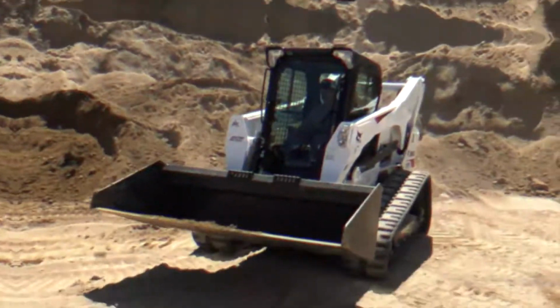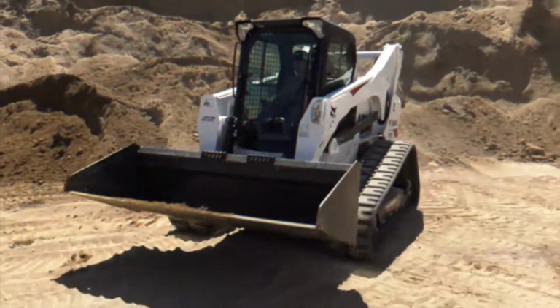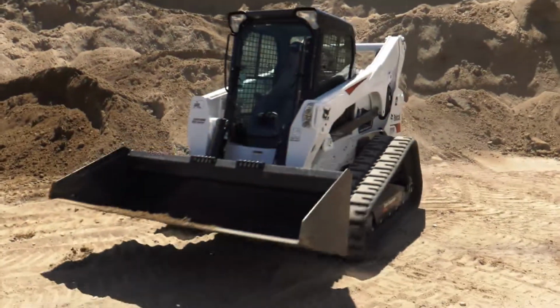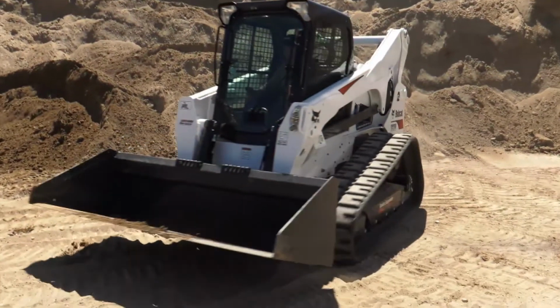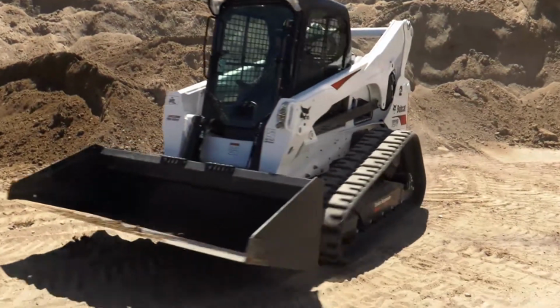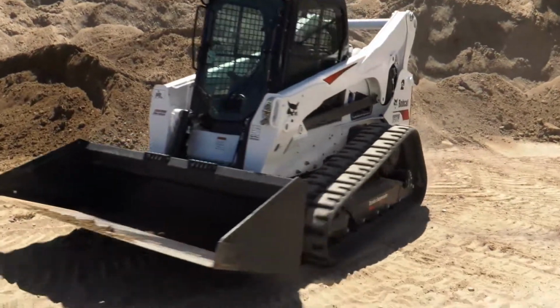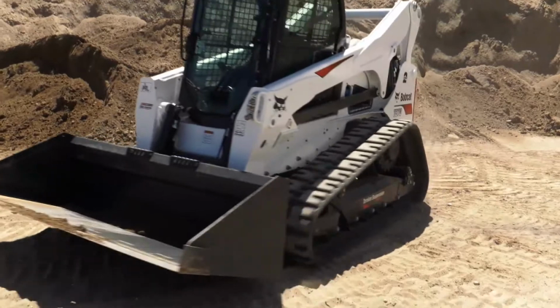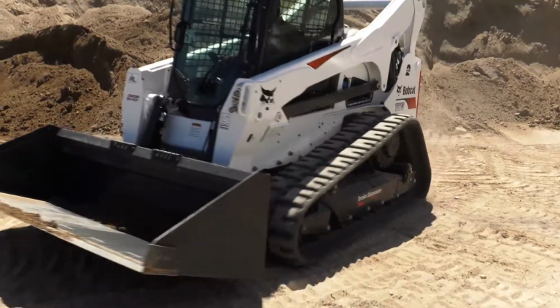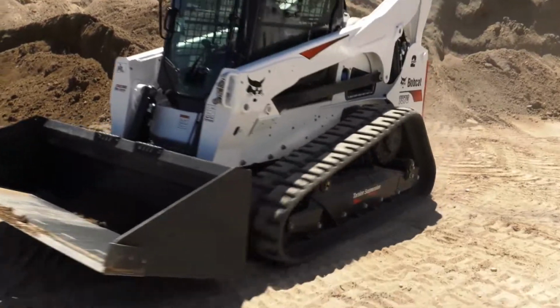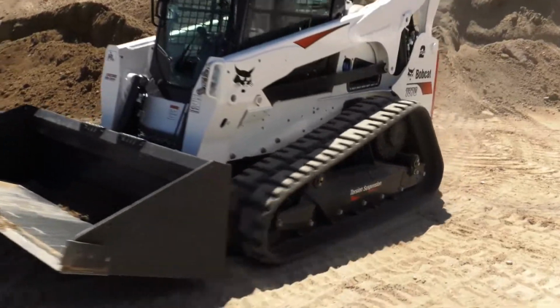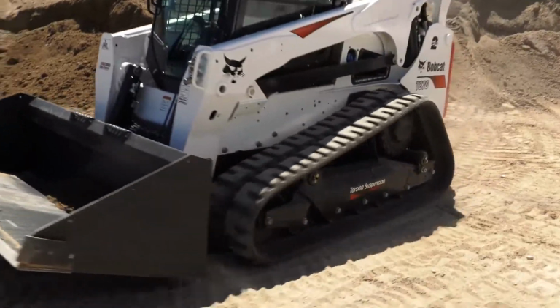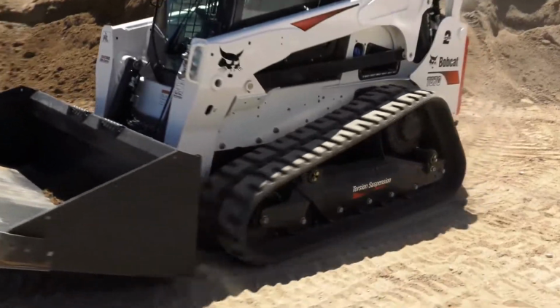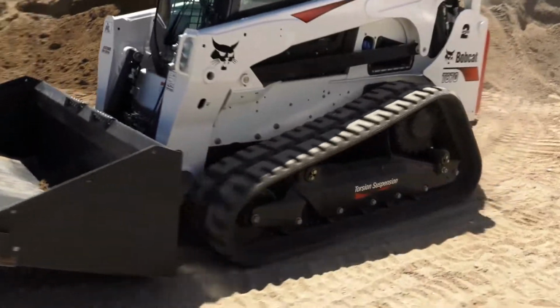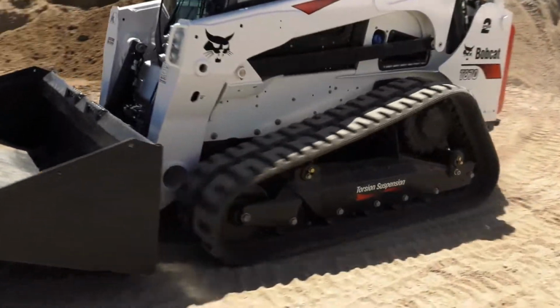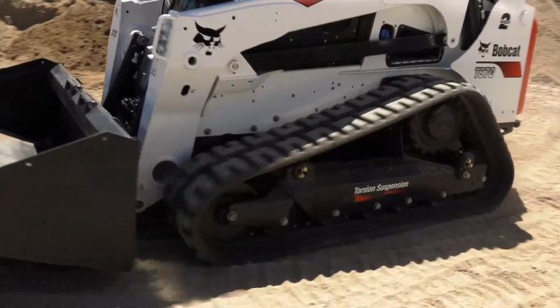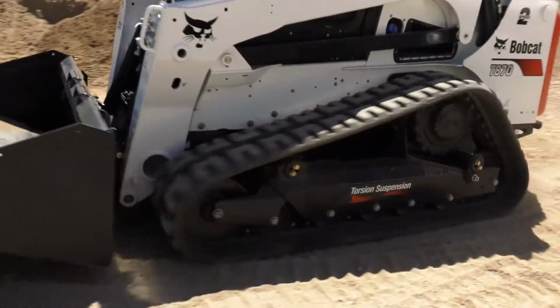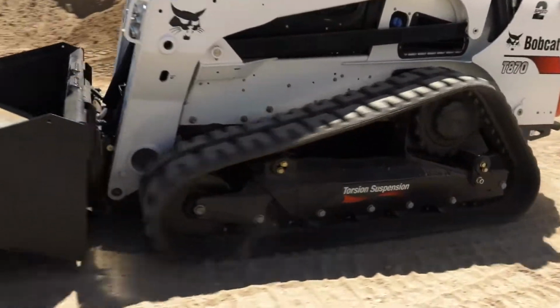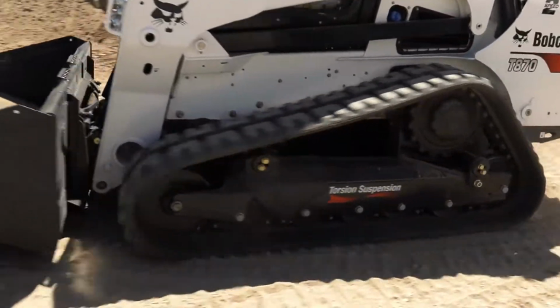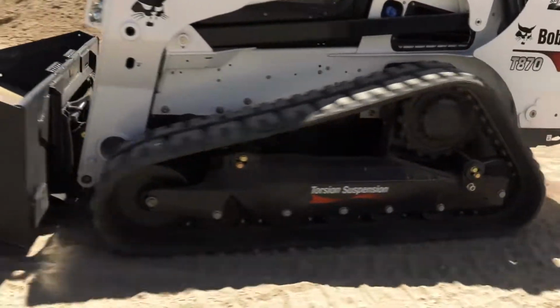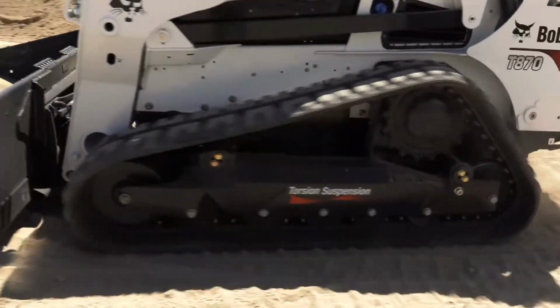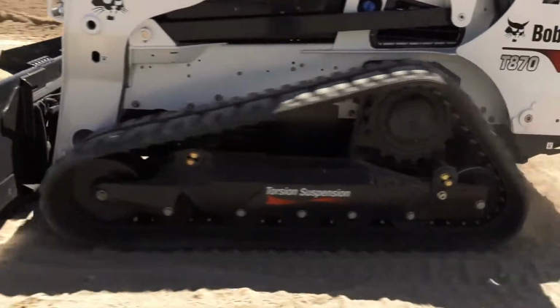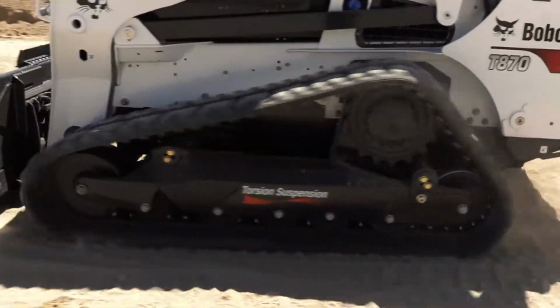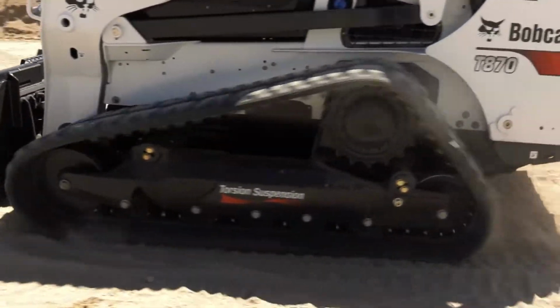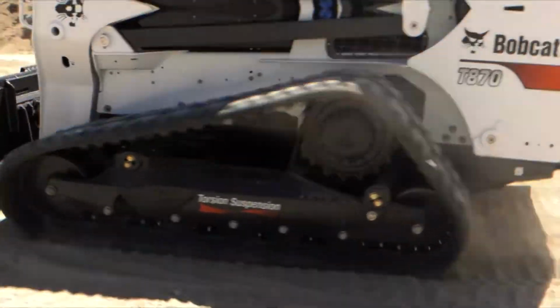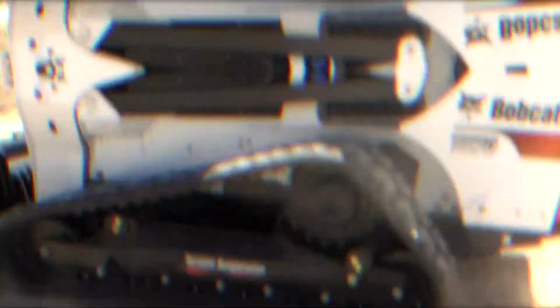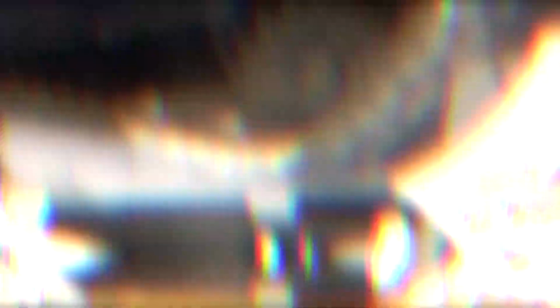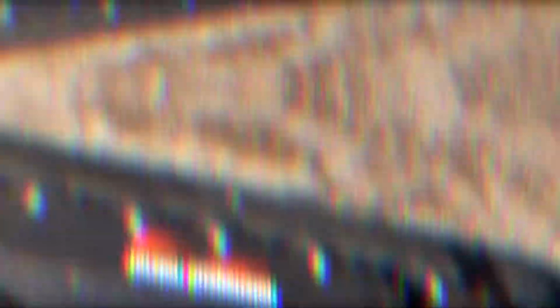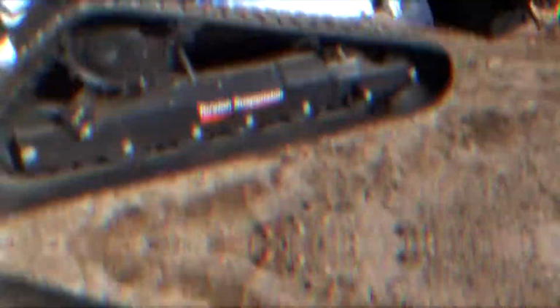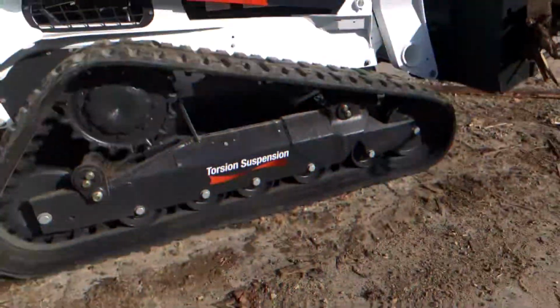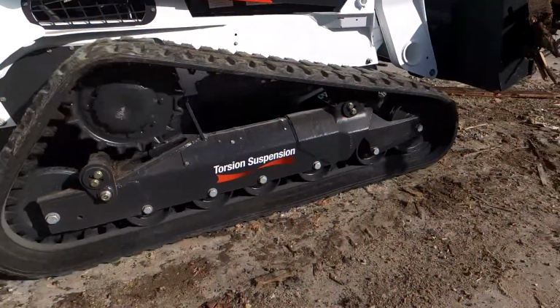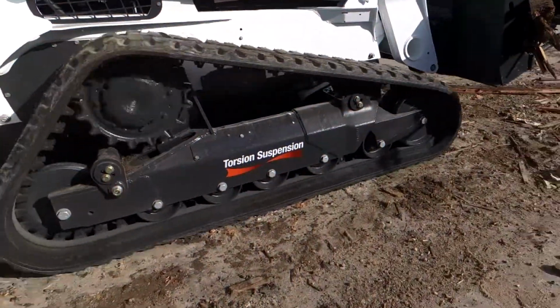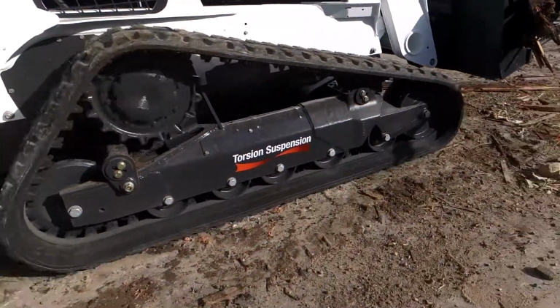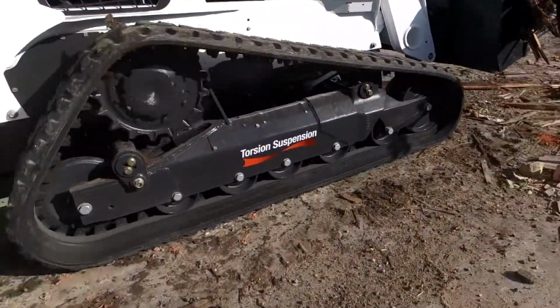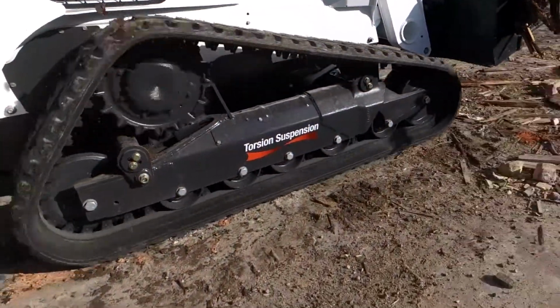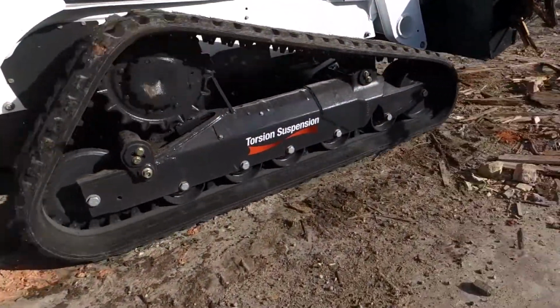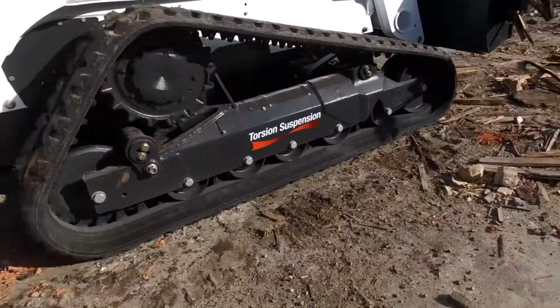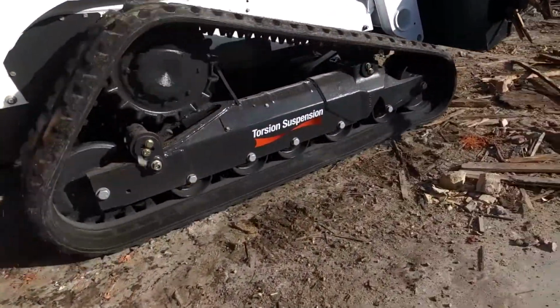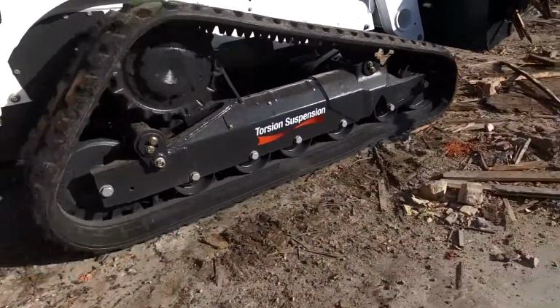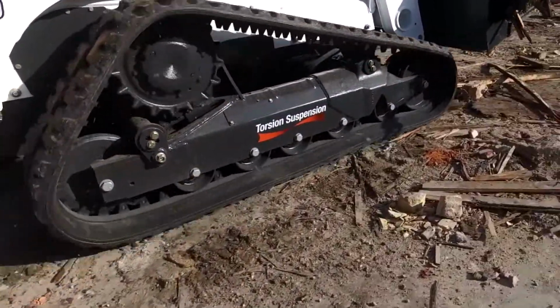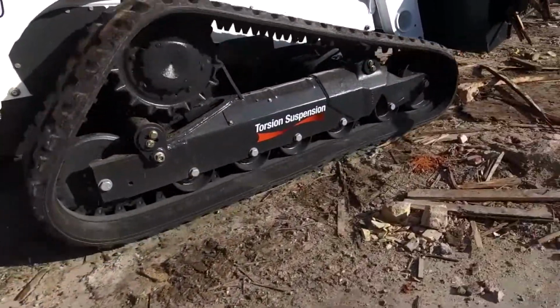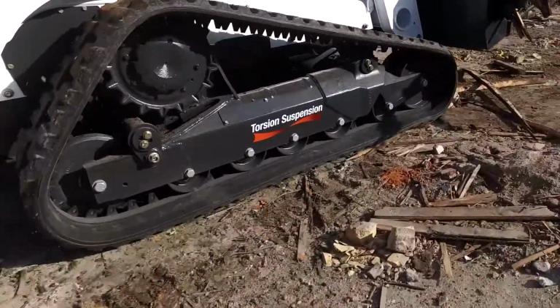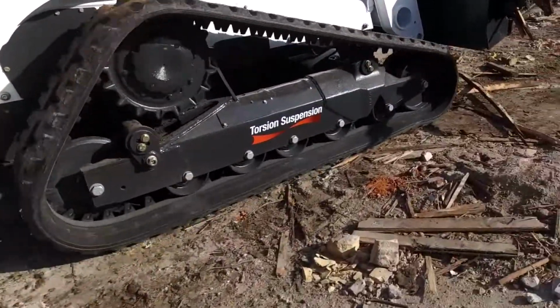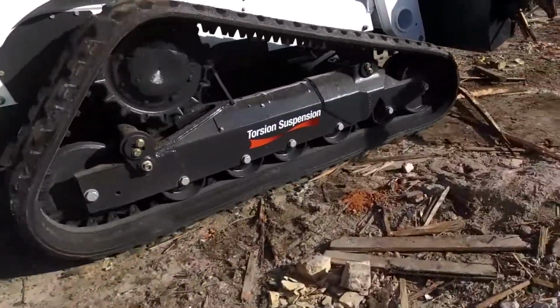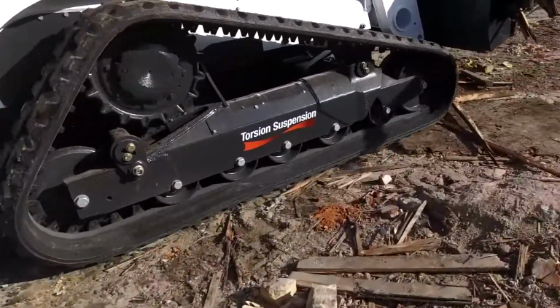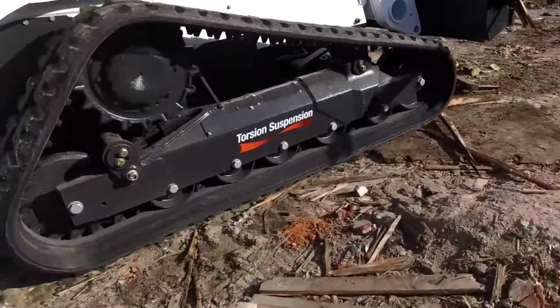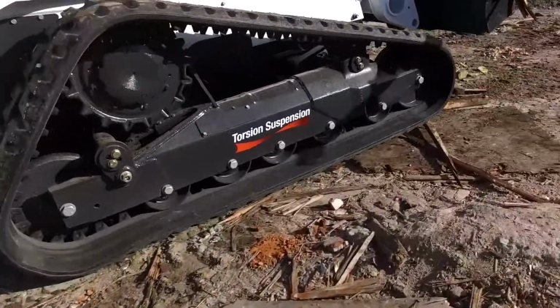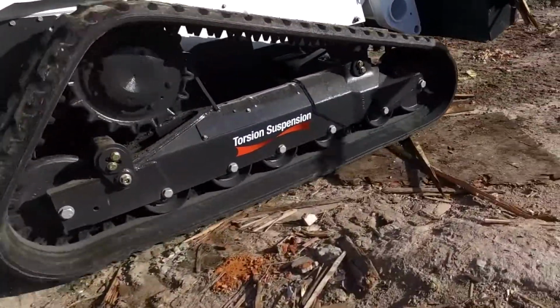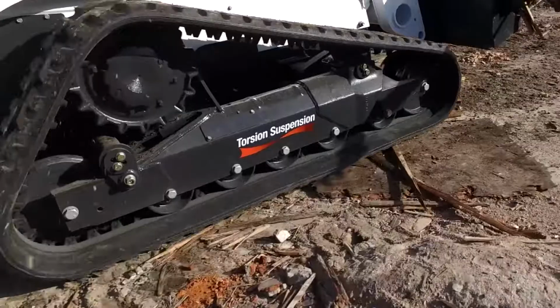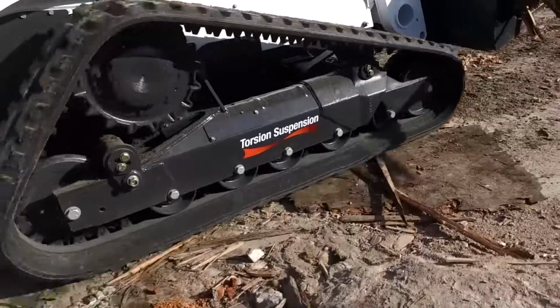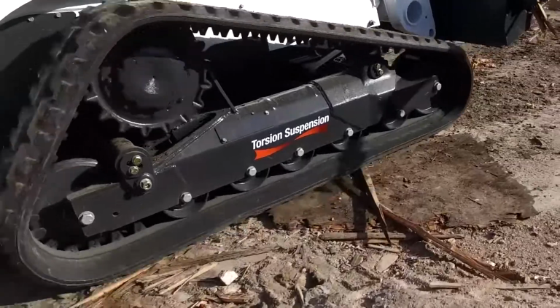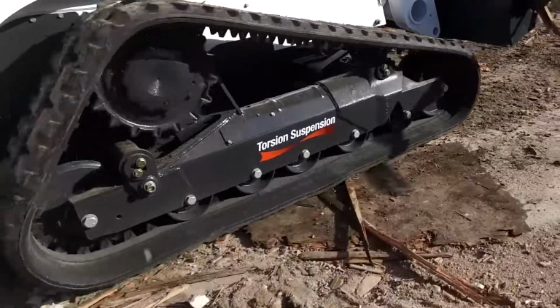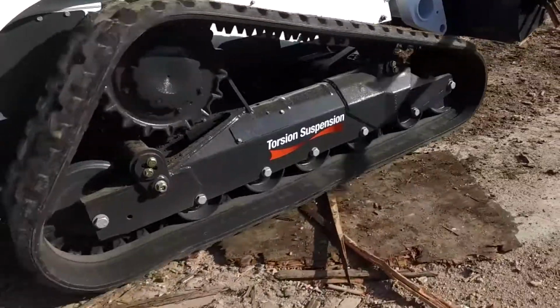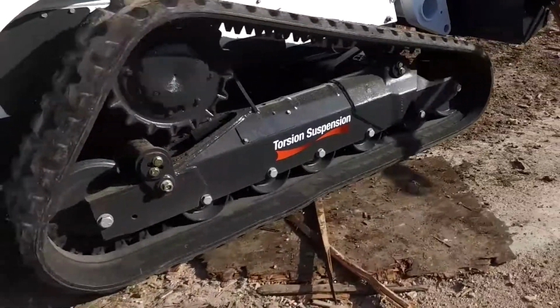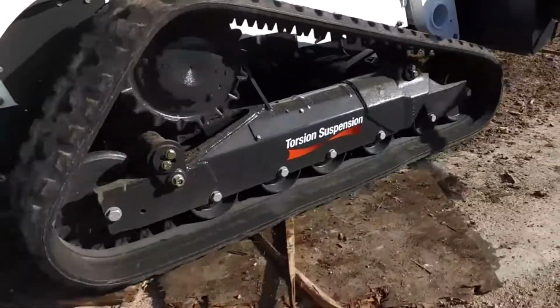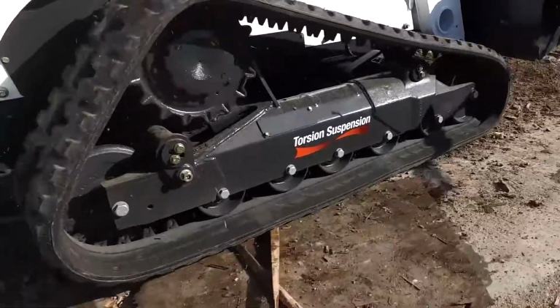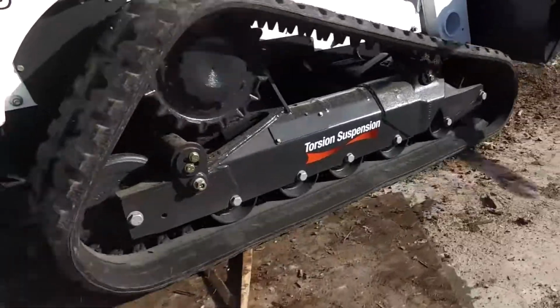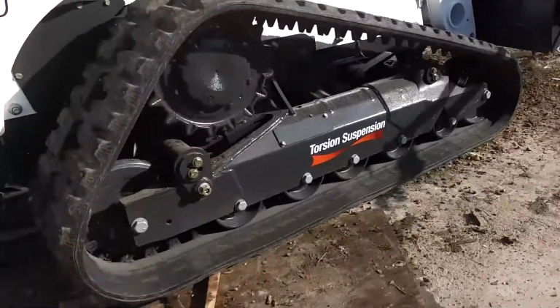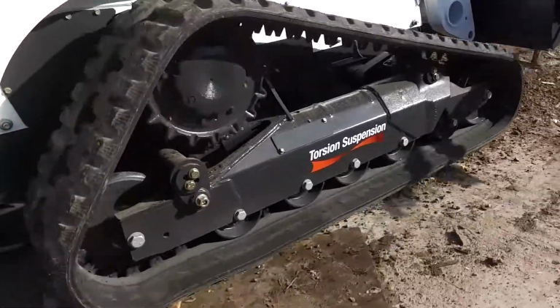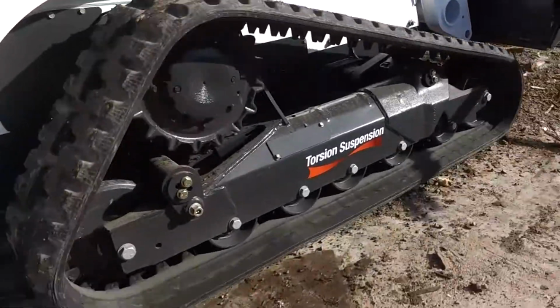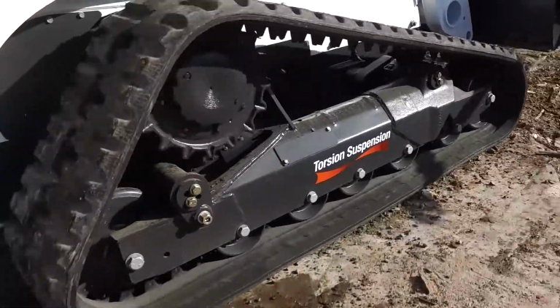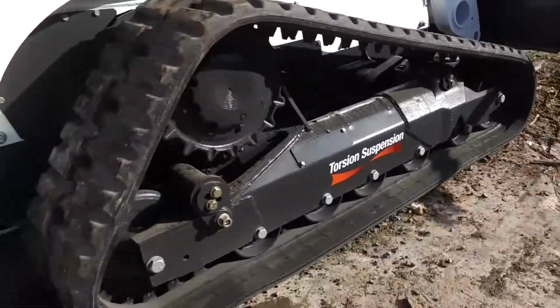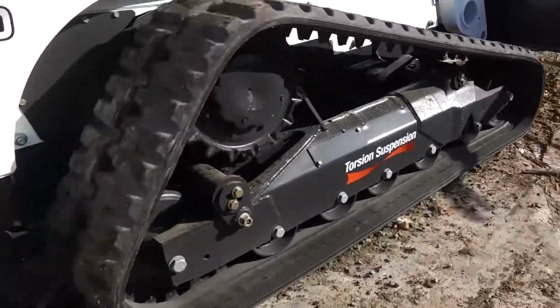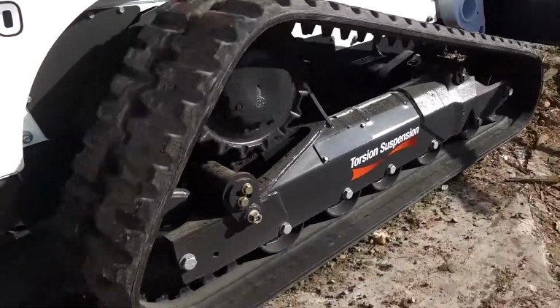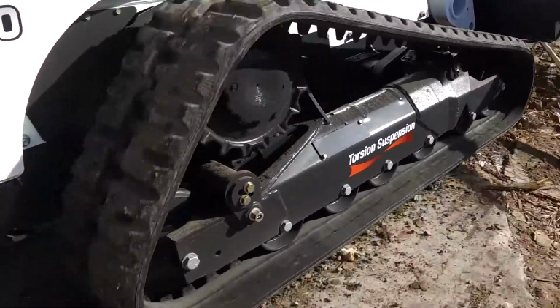We put our focus here on the undercarriage. The result? A completely new 5-link torsion suspension undercarriage.